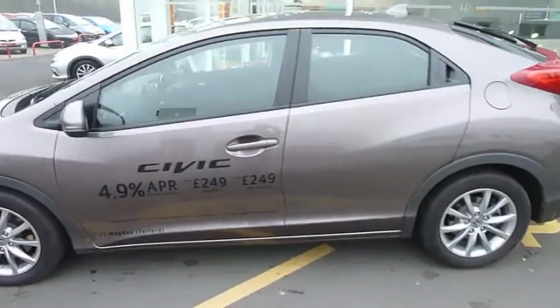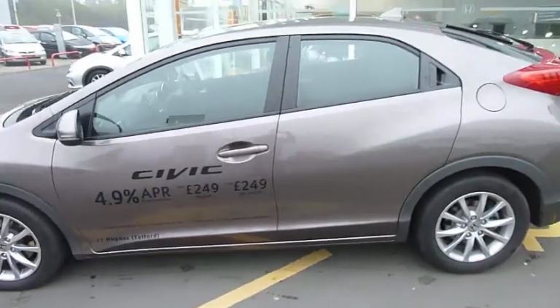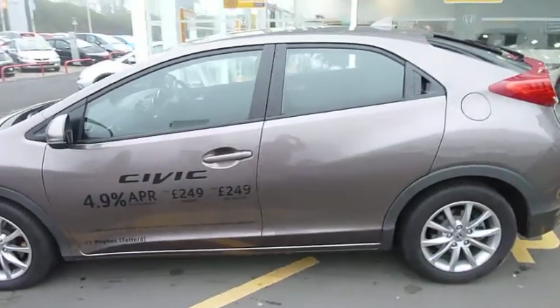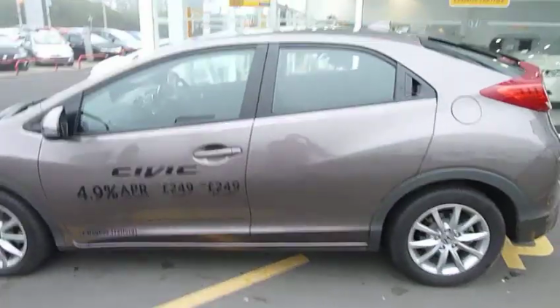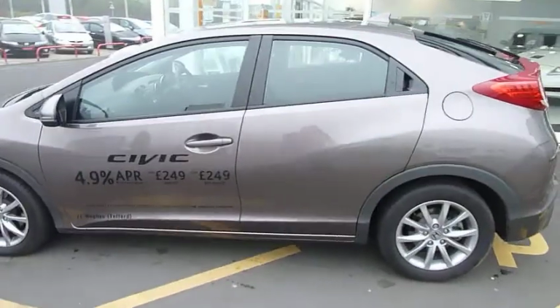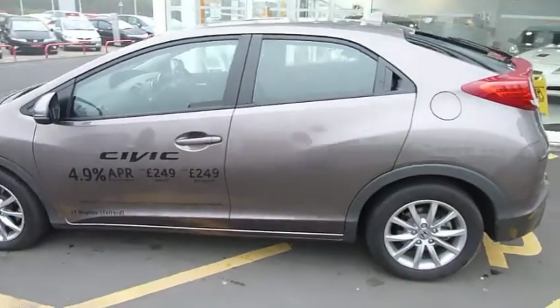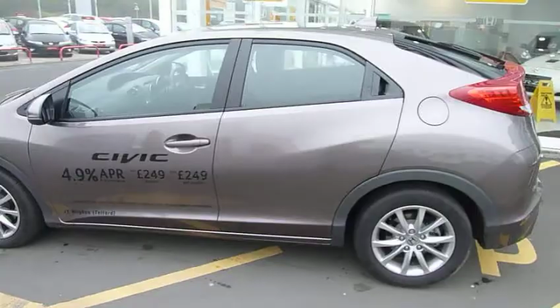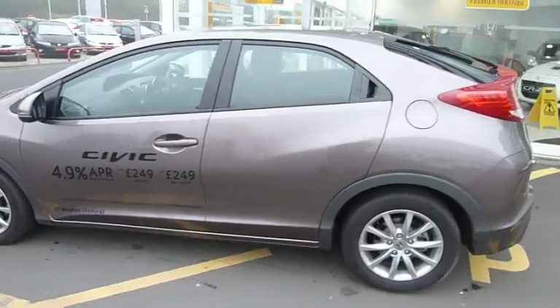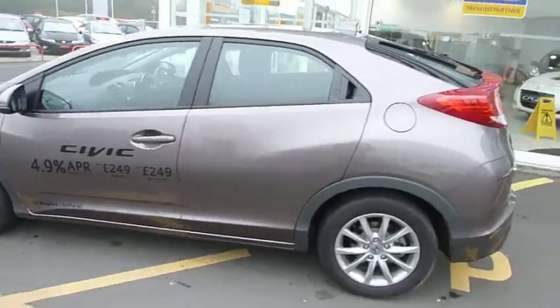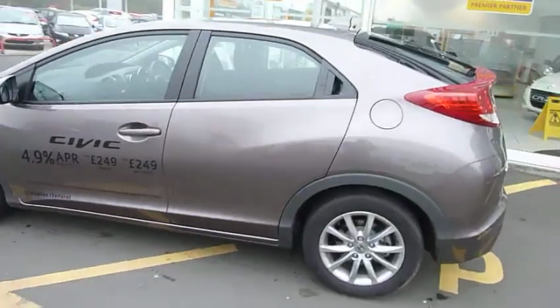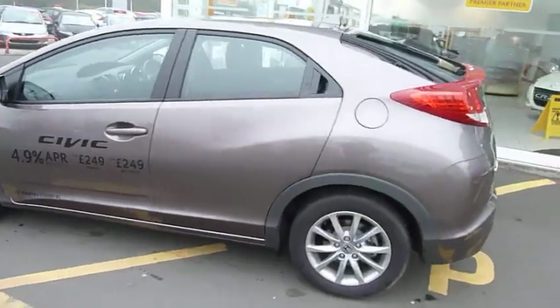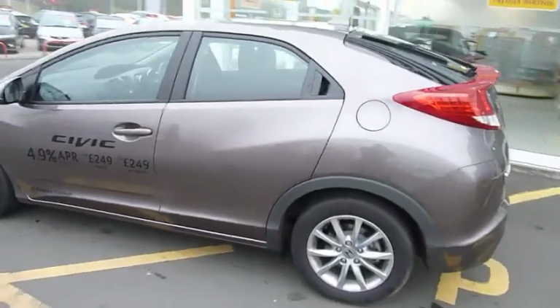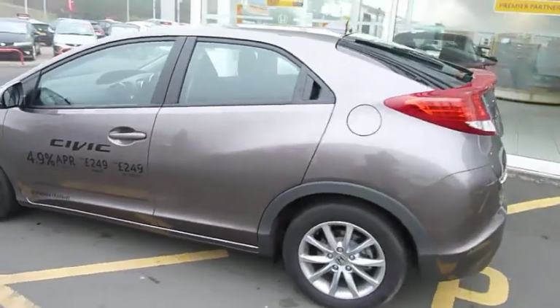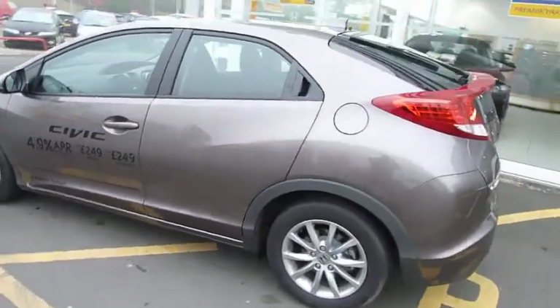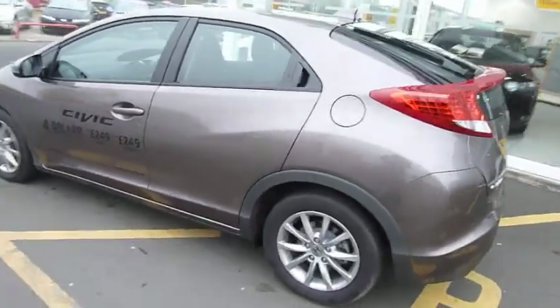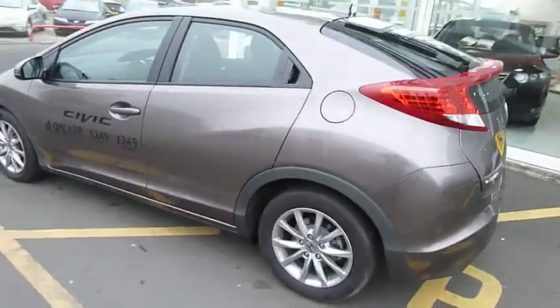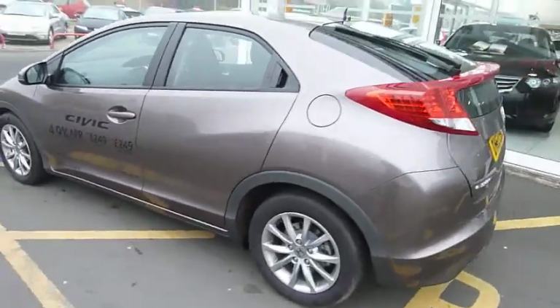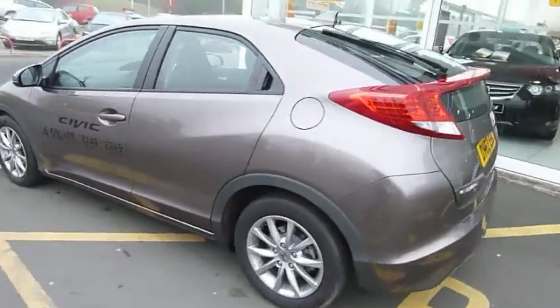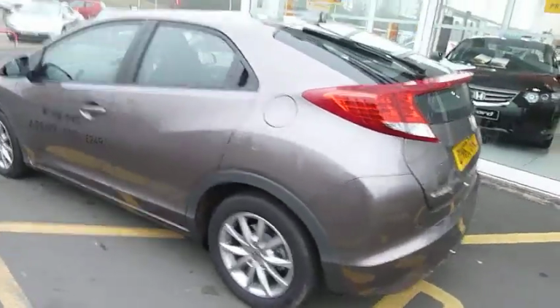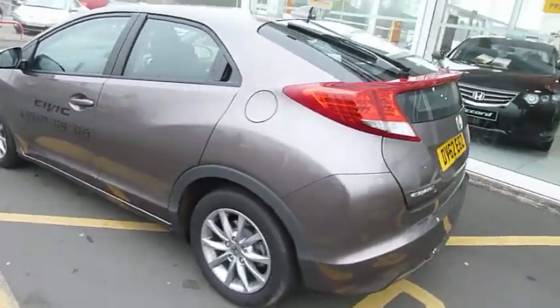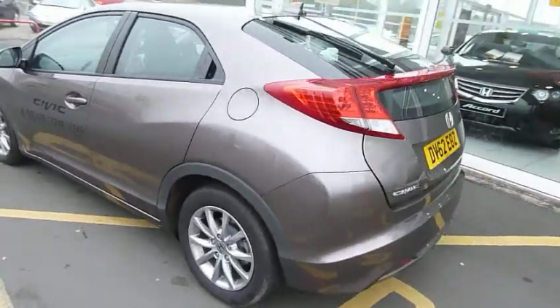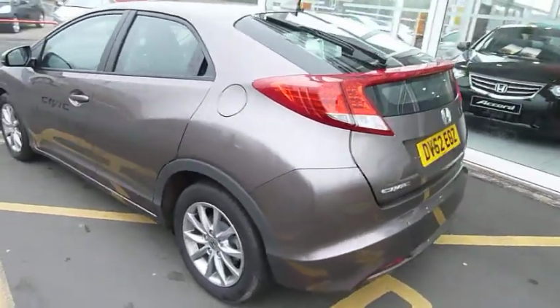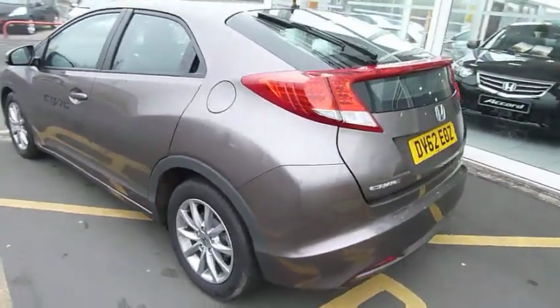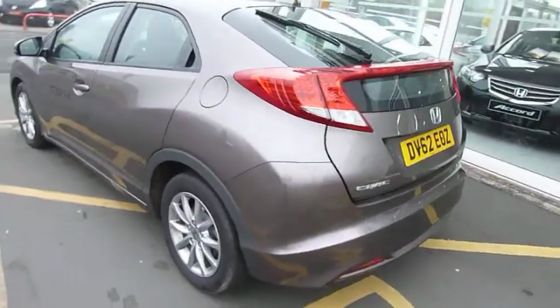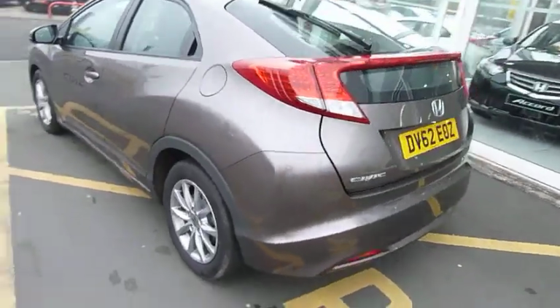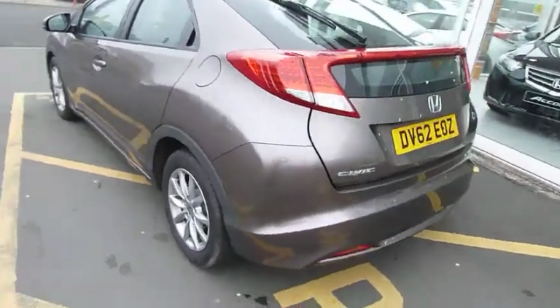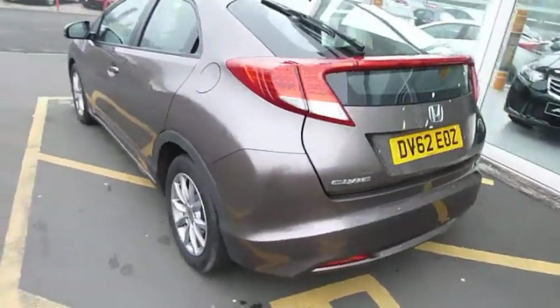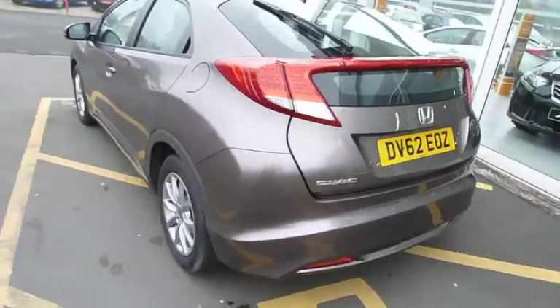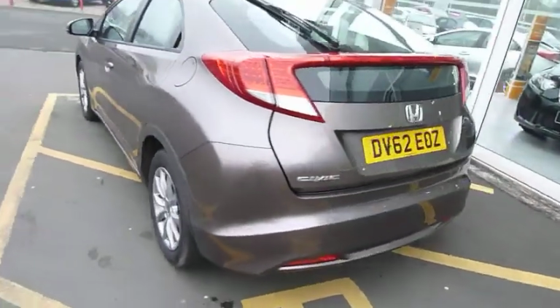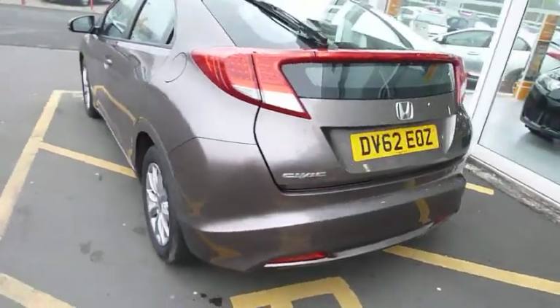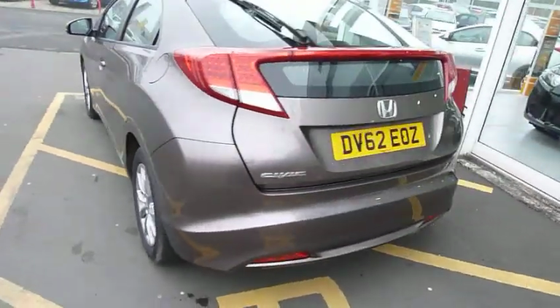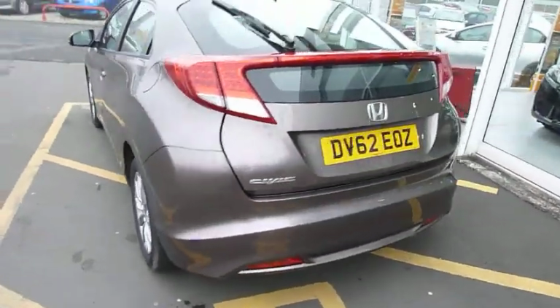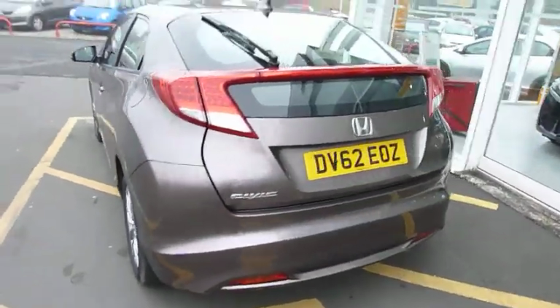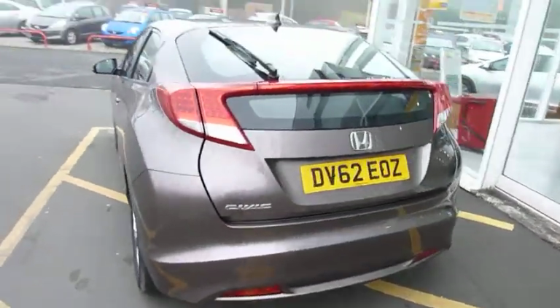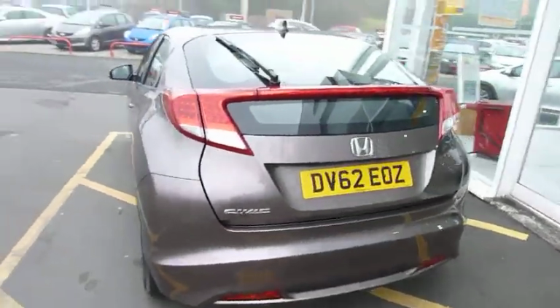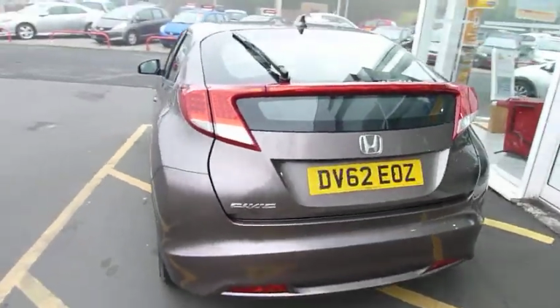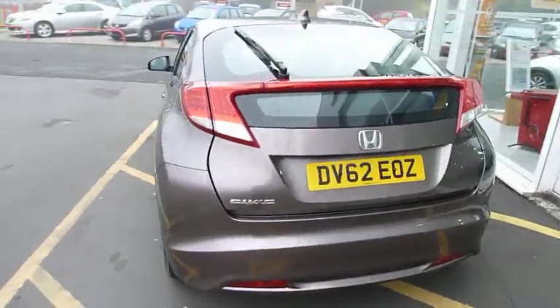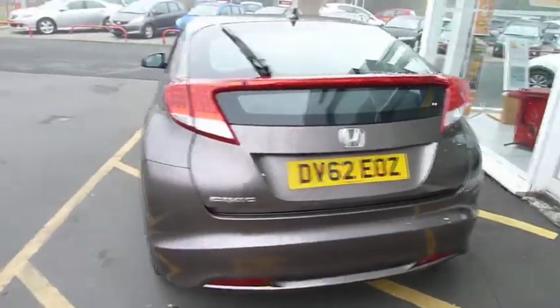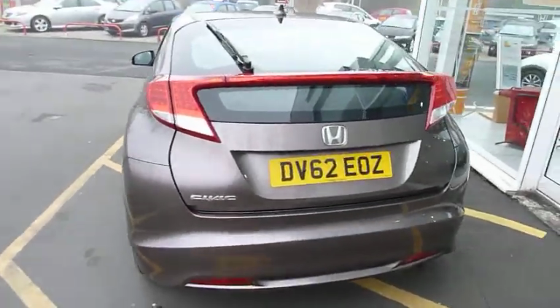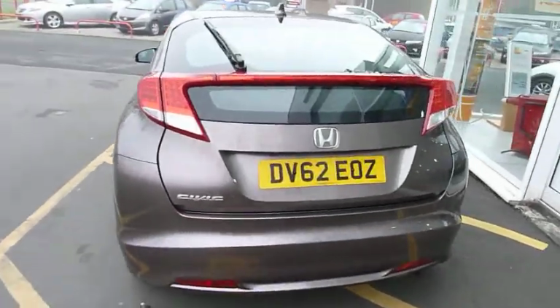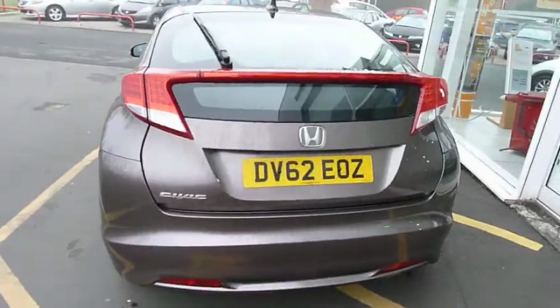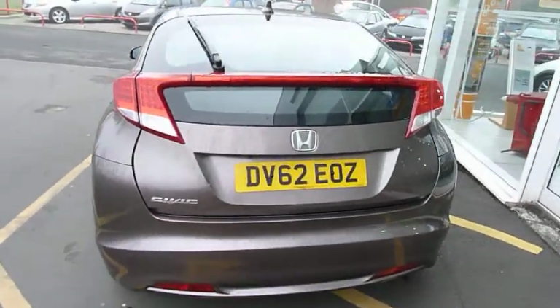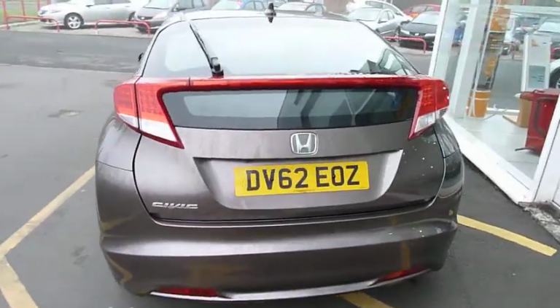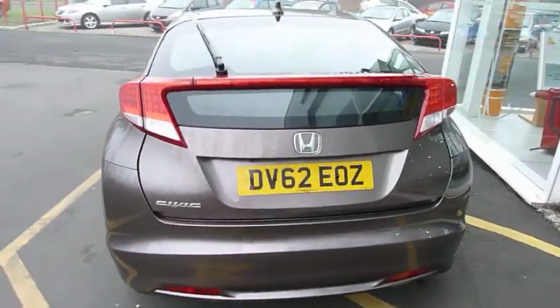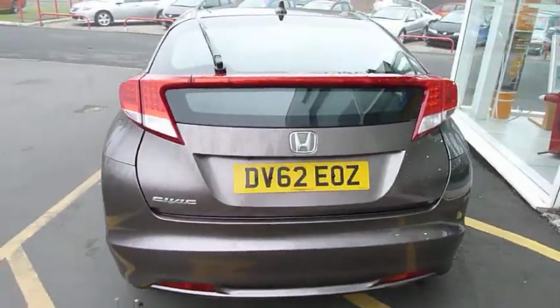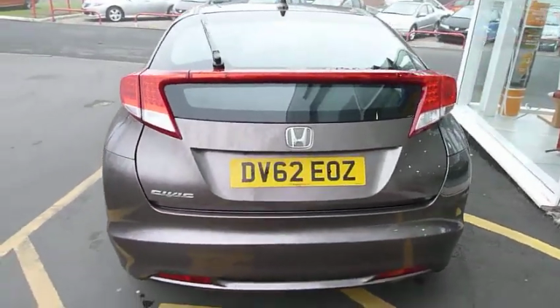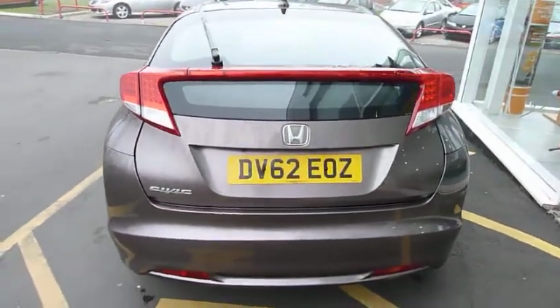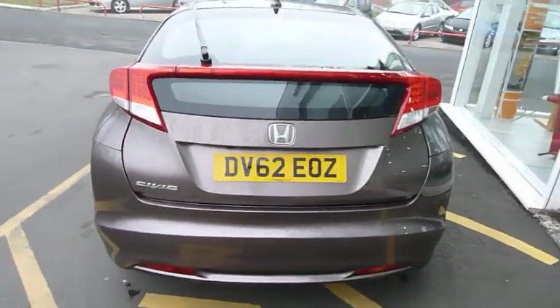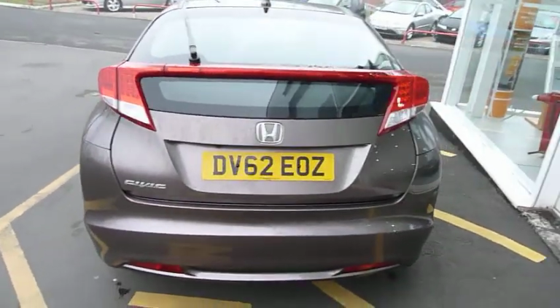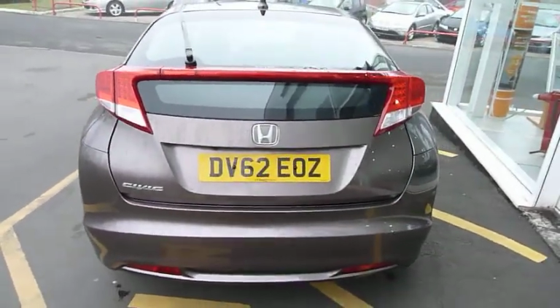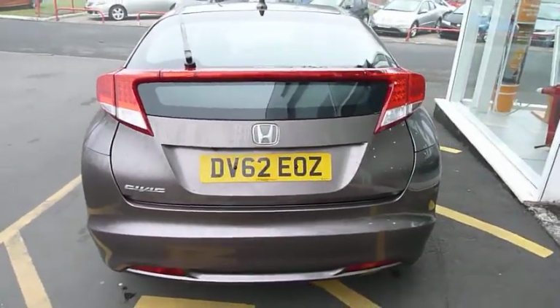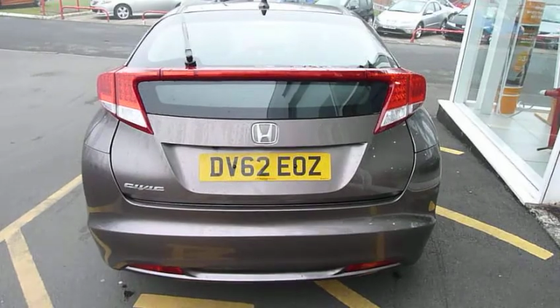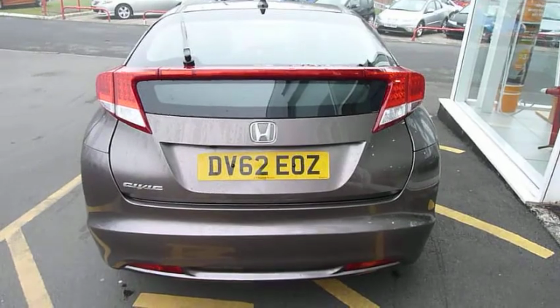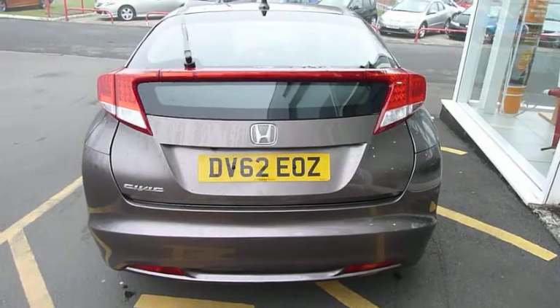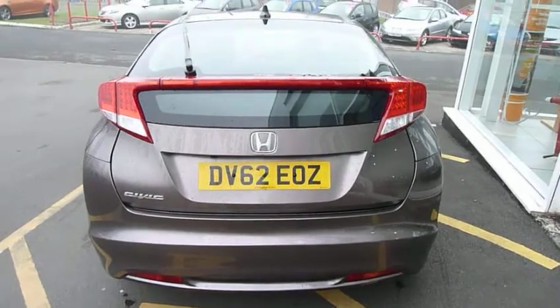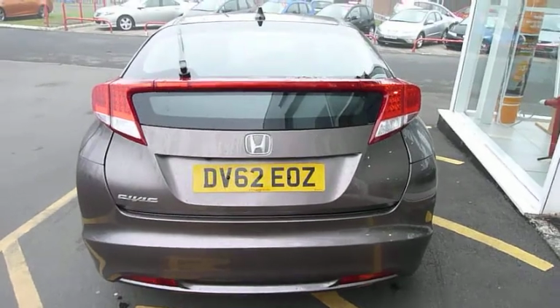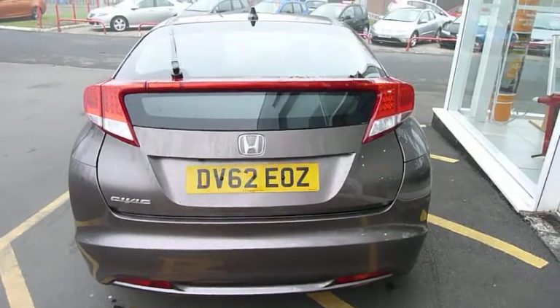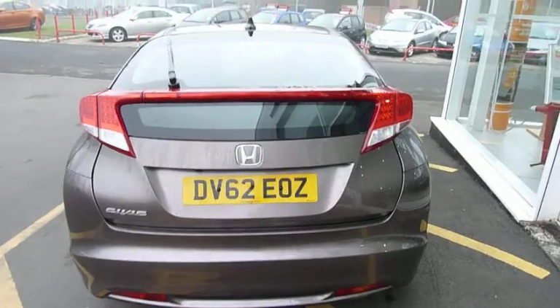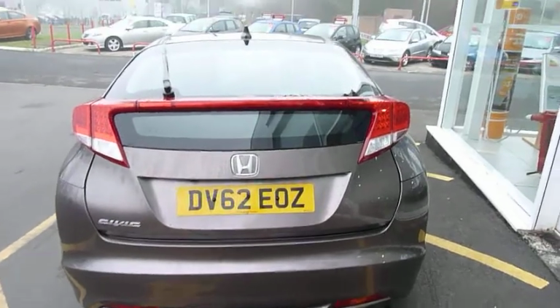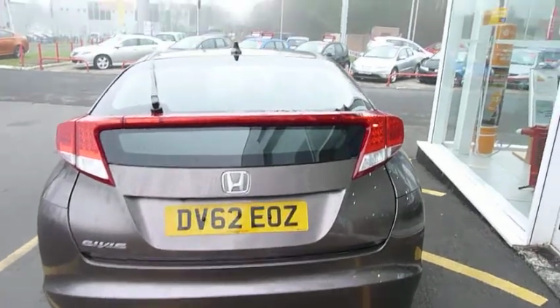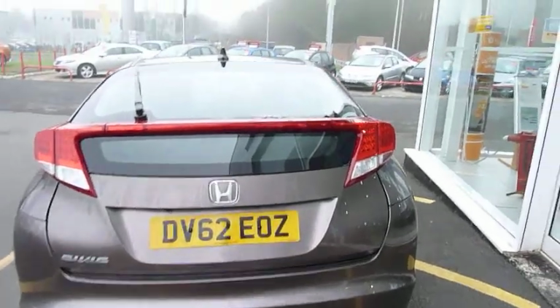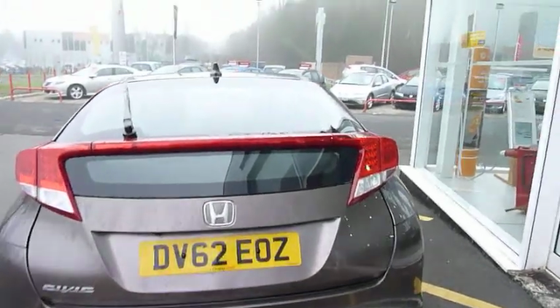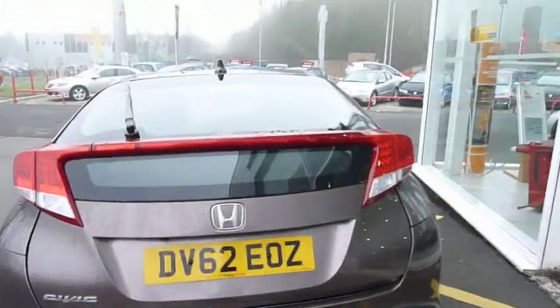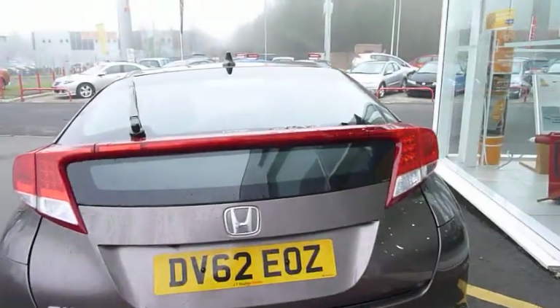Look at the lines of the car — absolutely stunning looking car, the new Civic. Look at the back end, really stylish from the rear end.